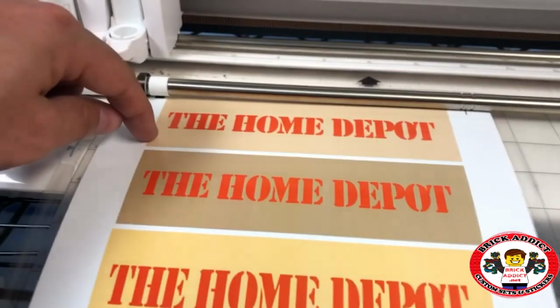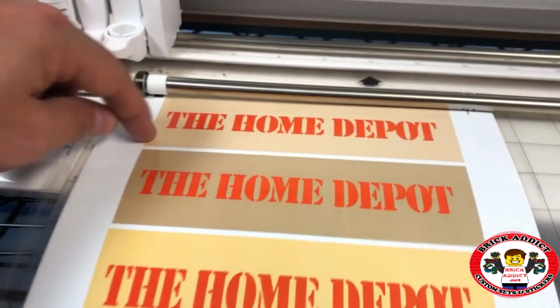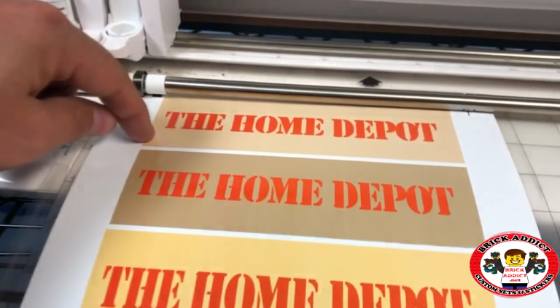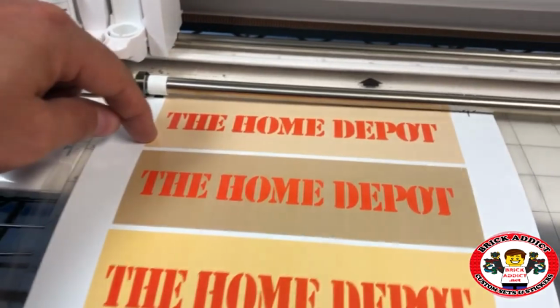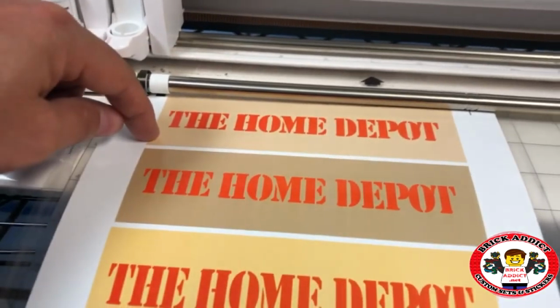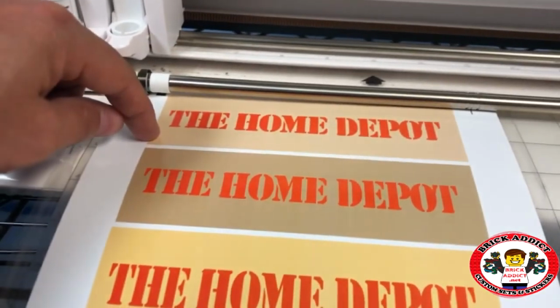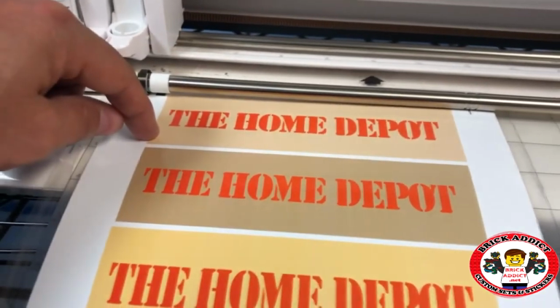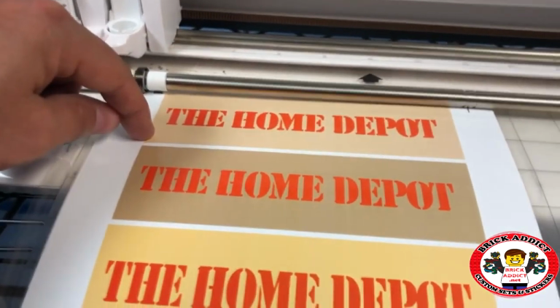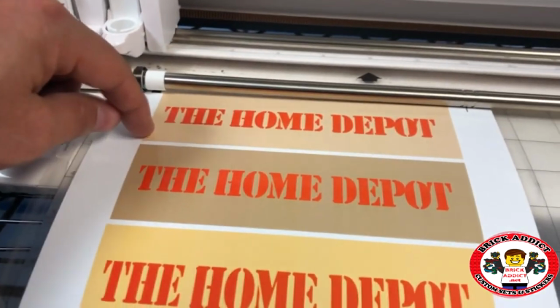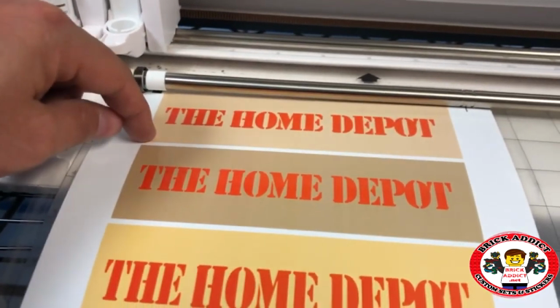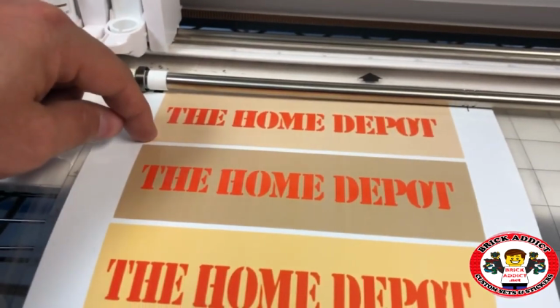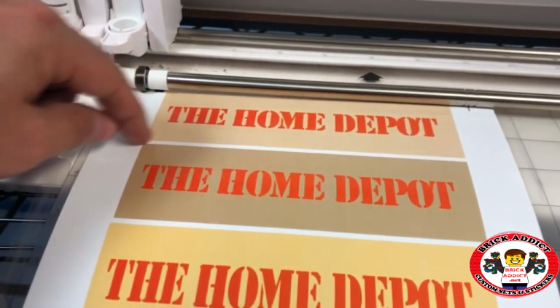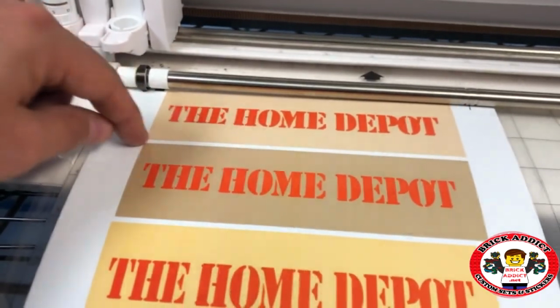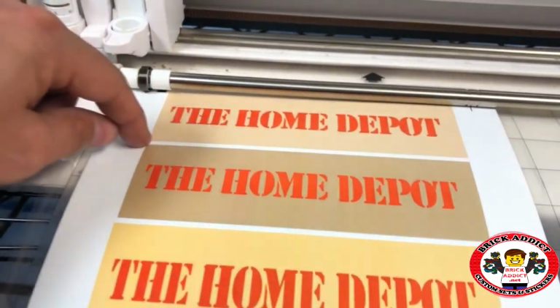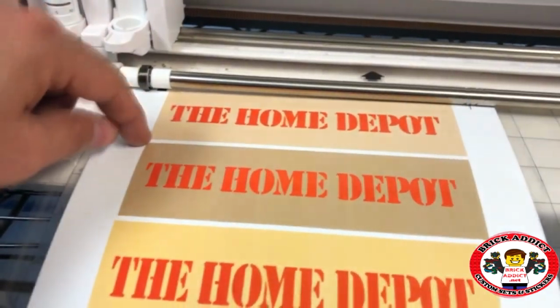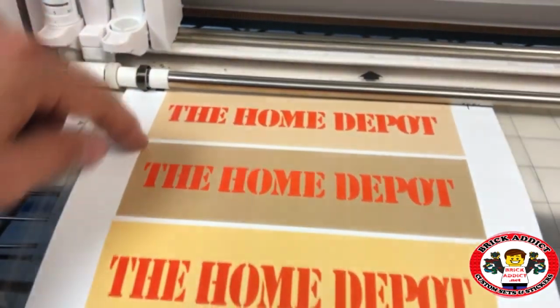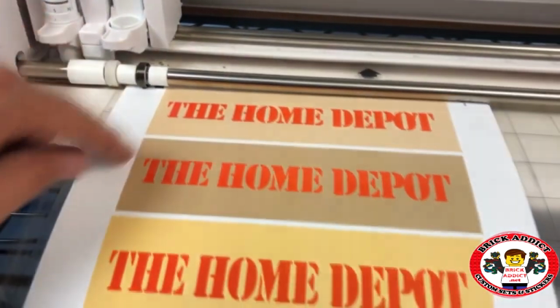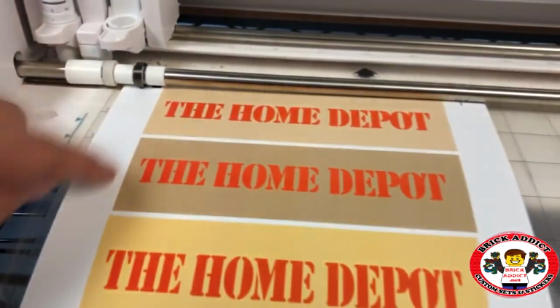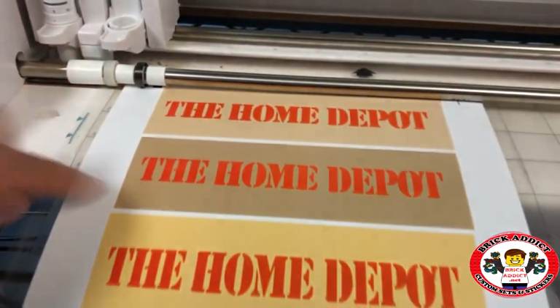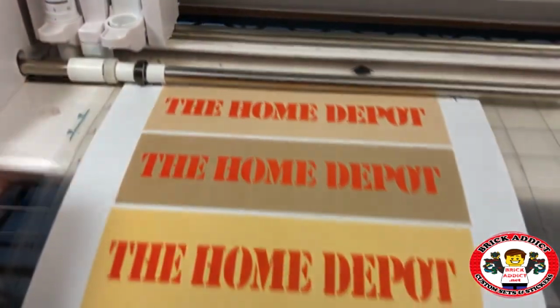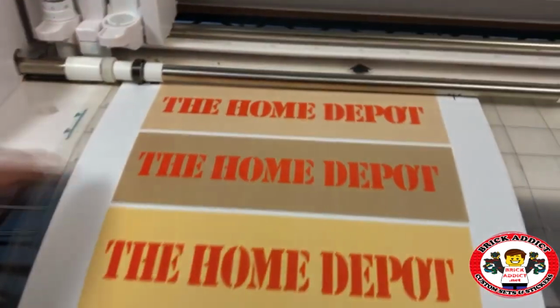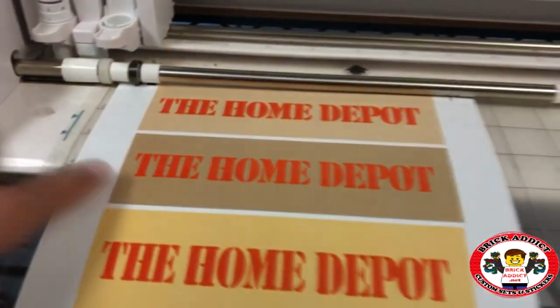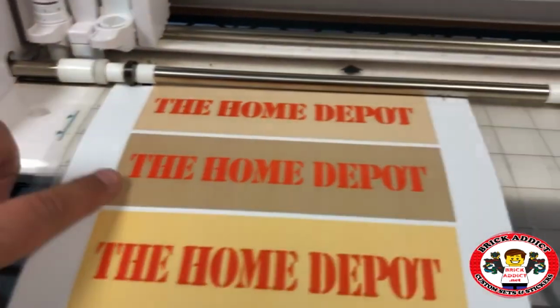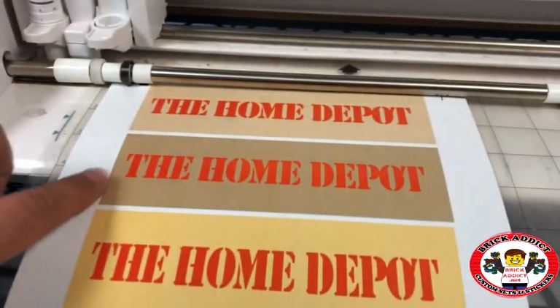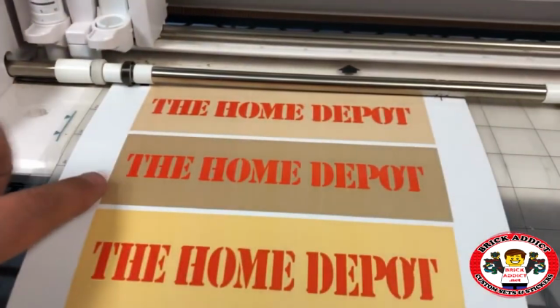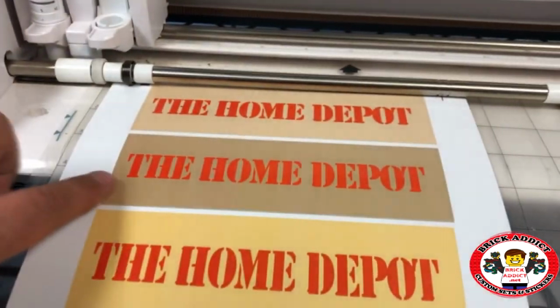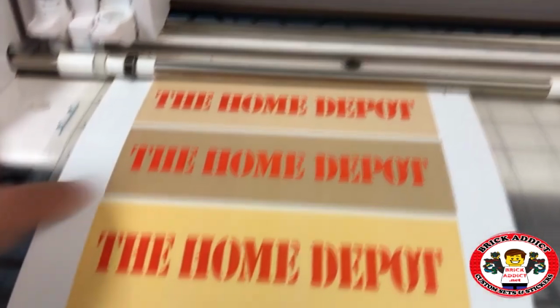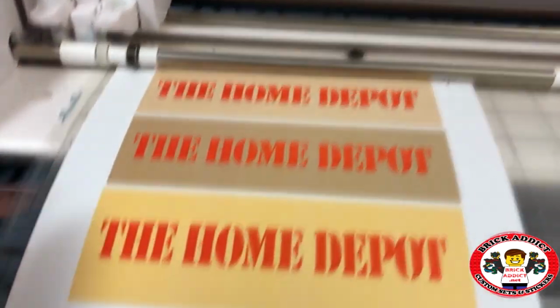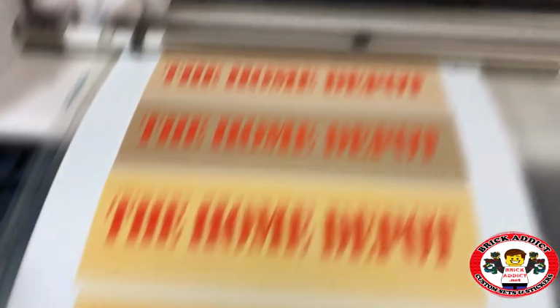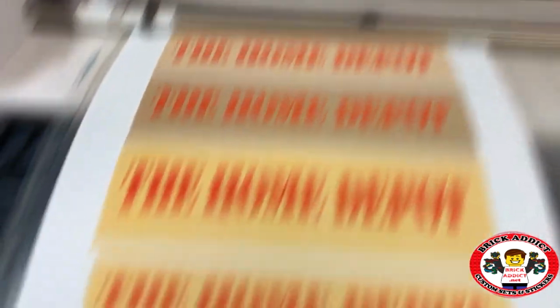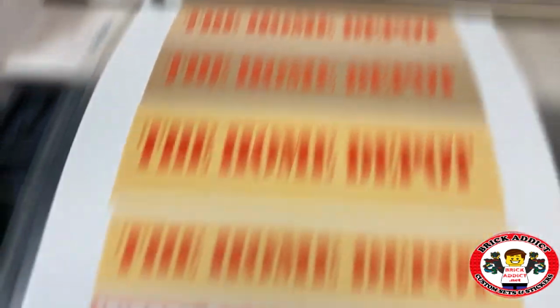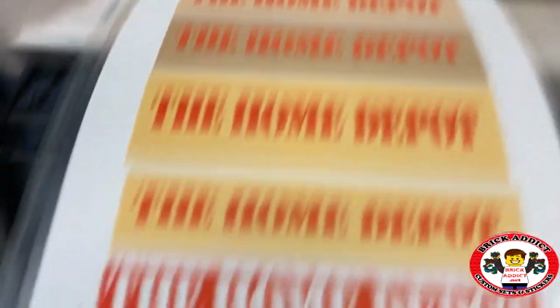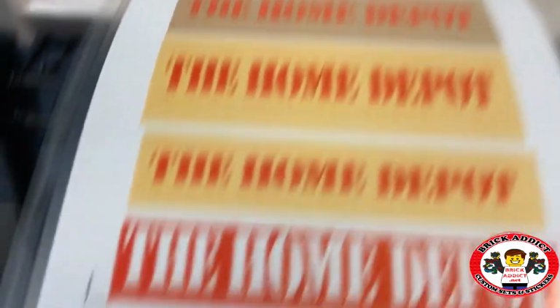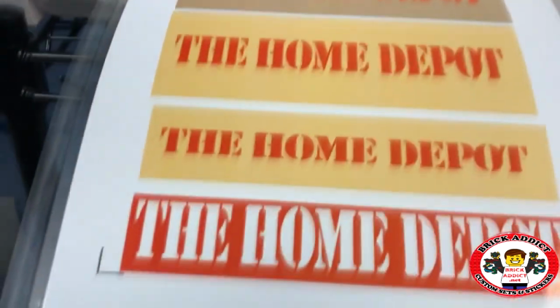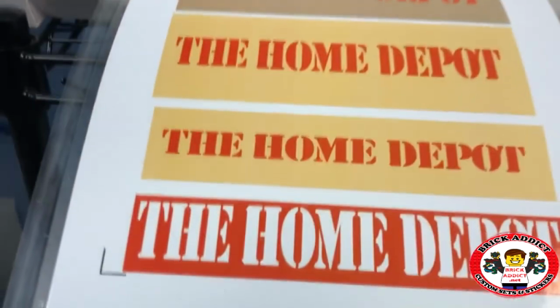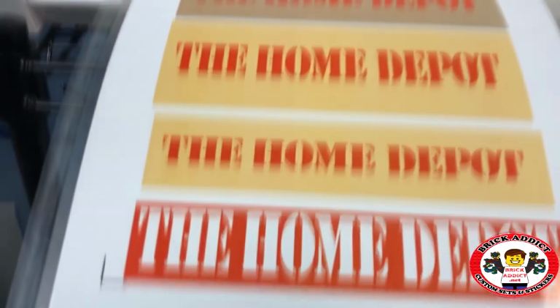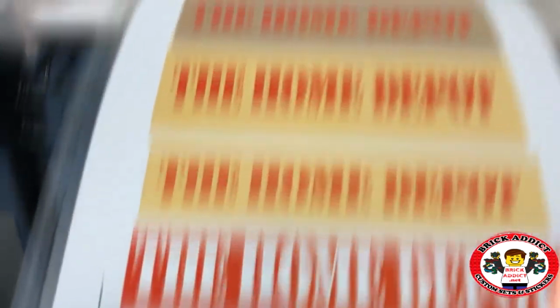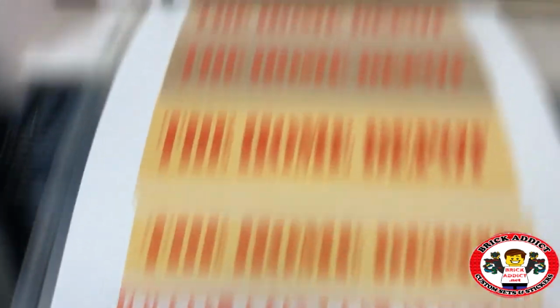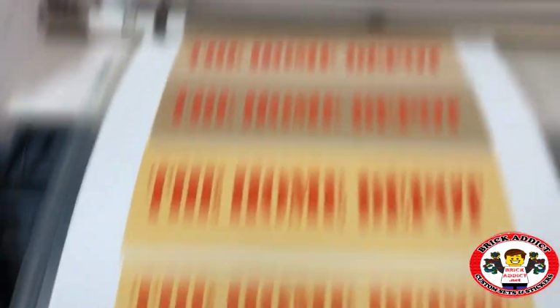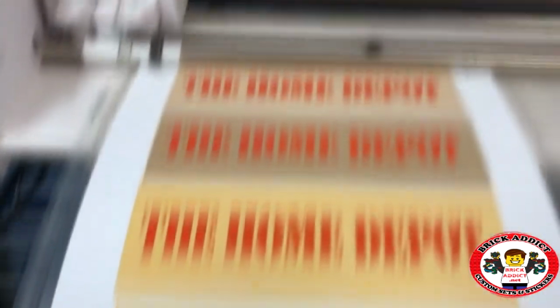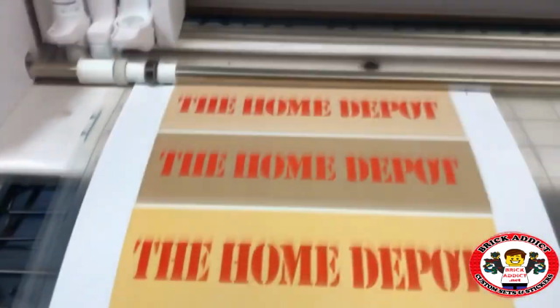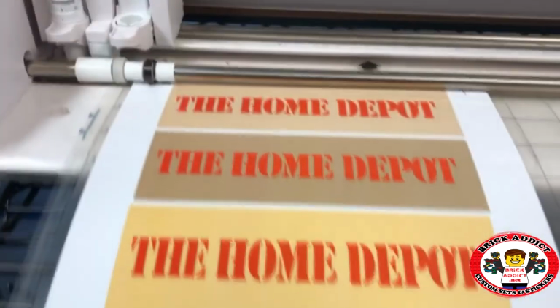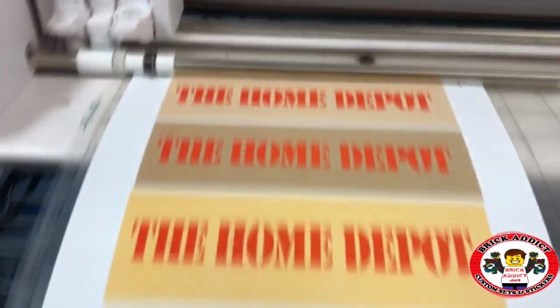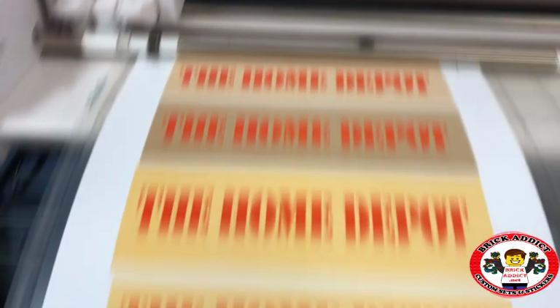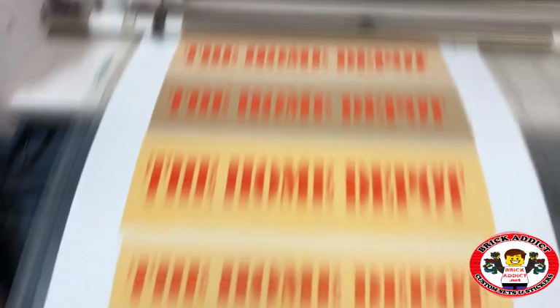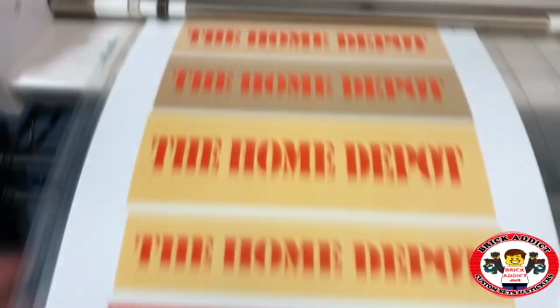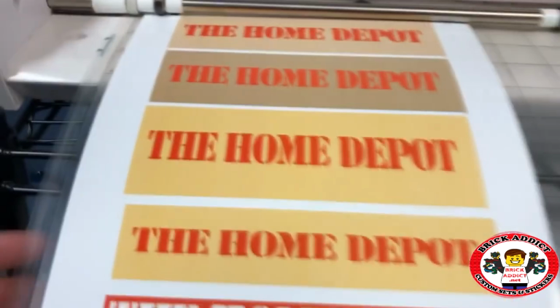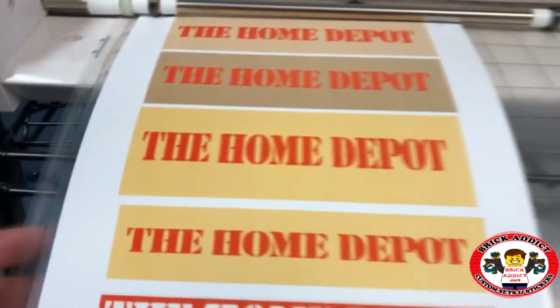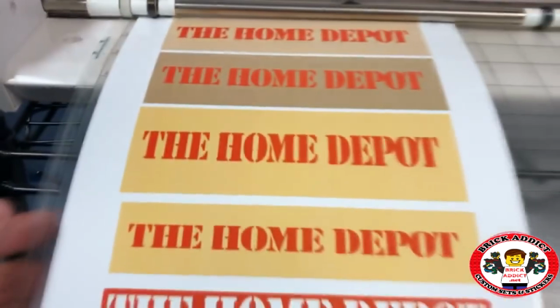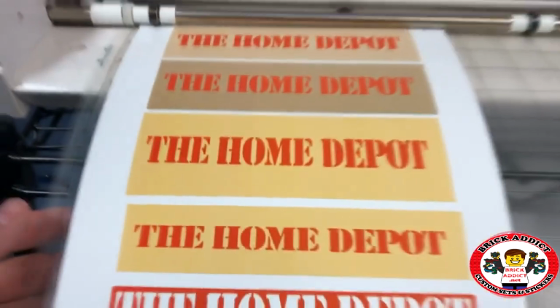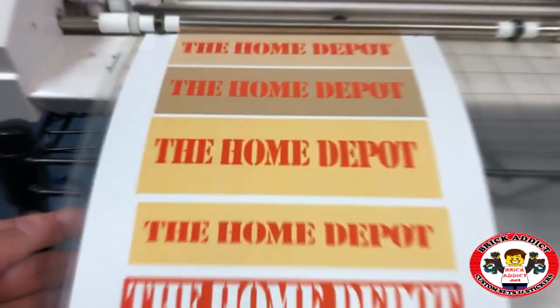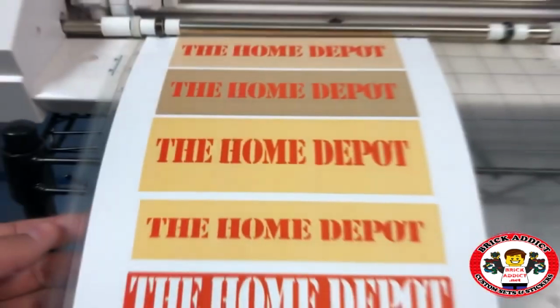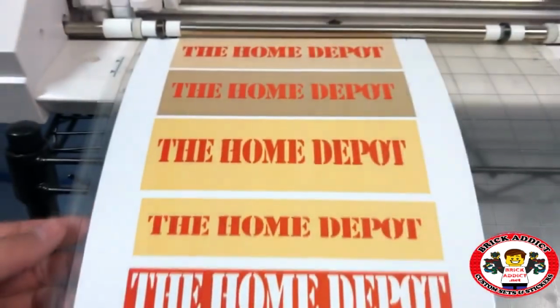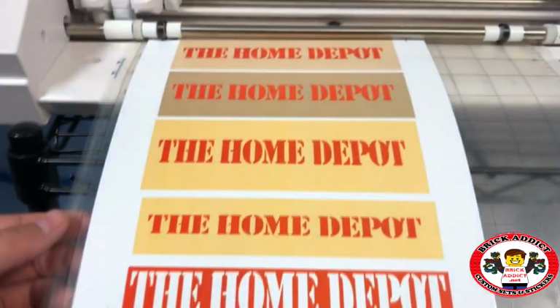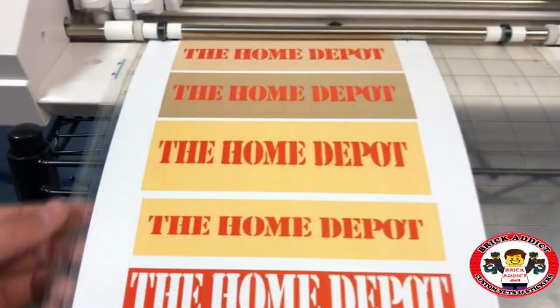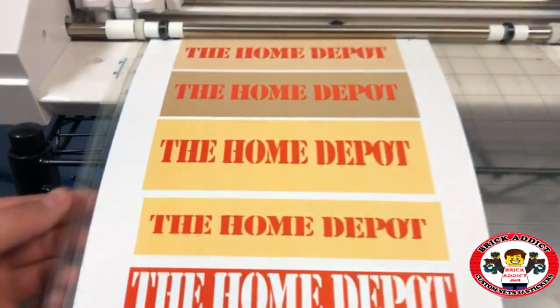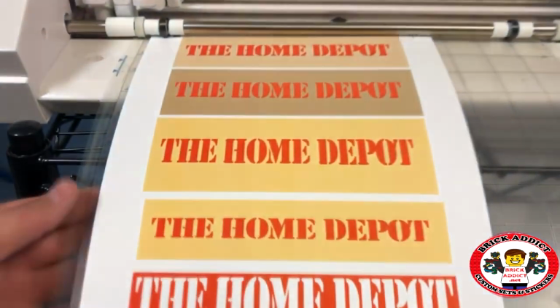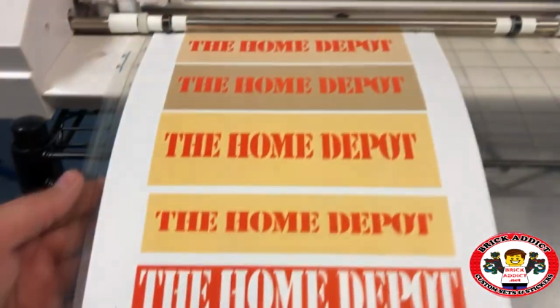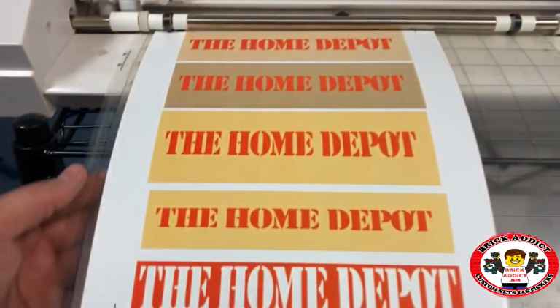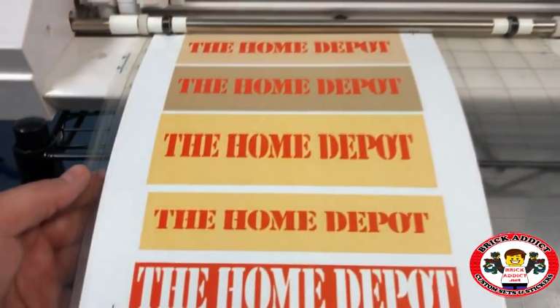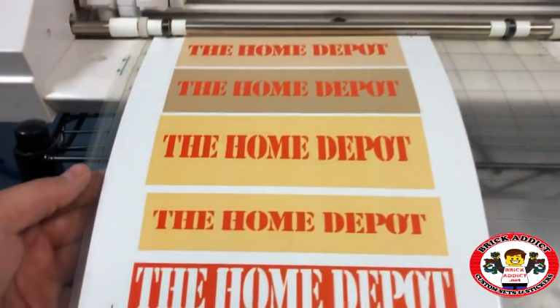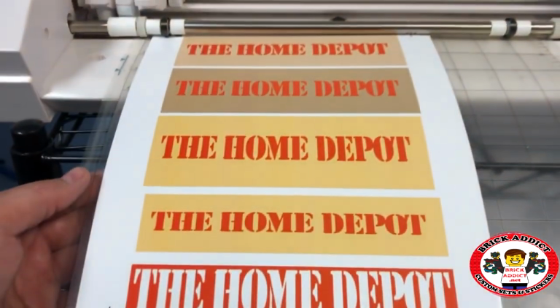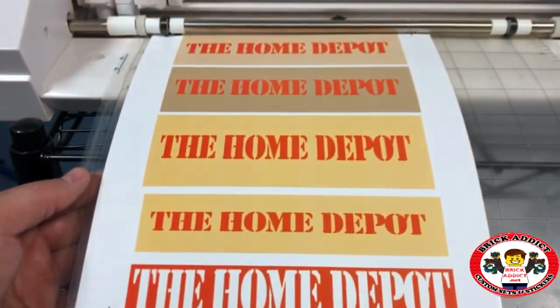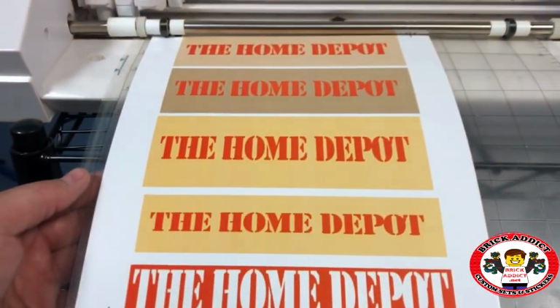This one might end up being what goes on the building. We'll see. Look at that cut. That's beautiful. Let's go see how it looks on the Home Depot.